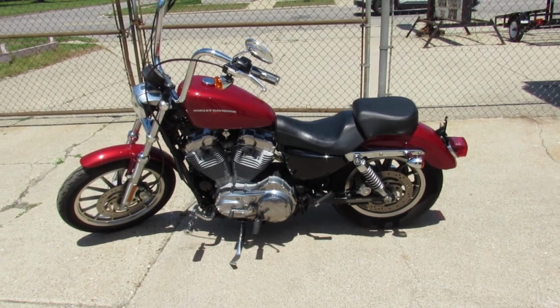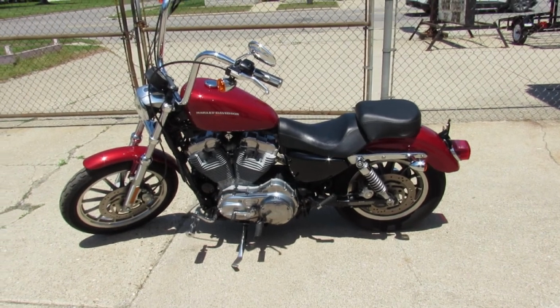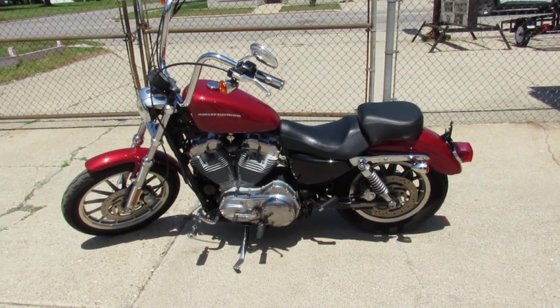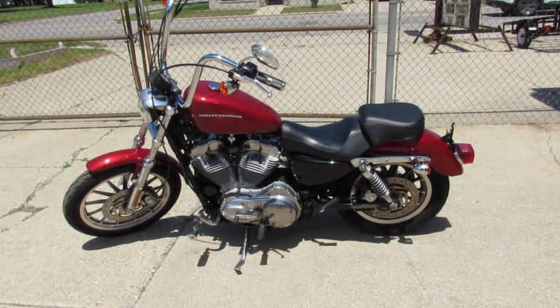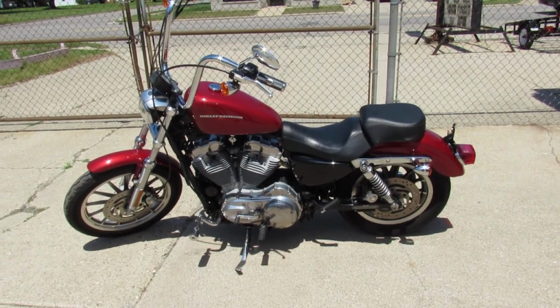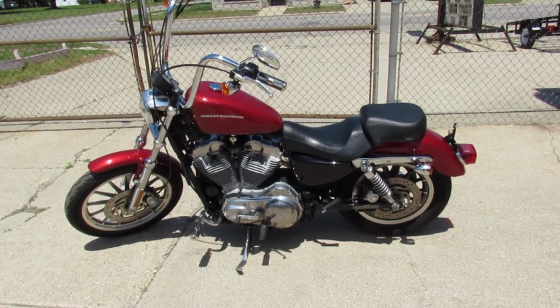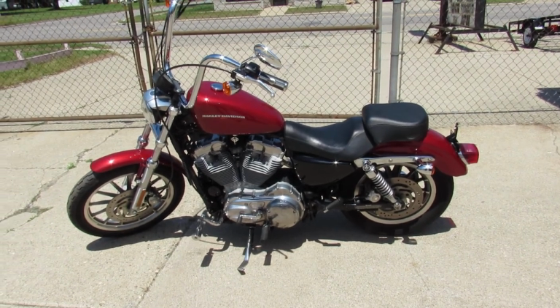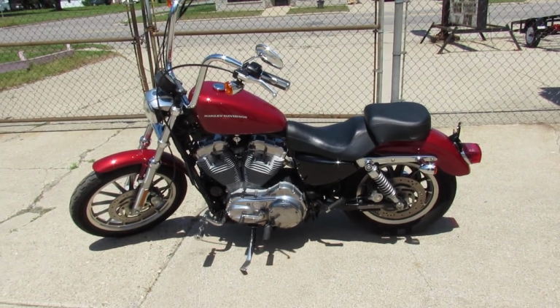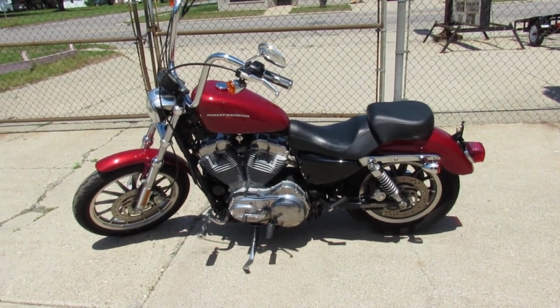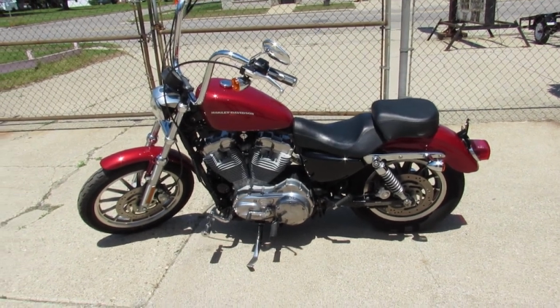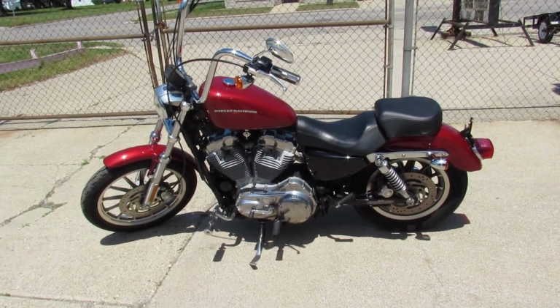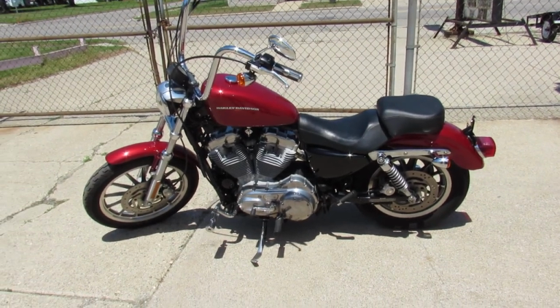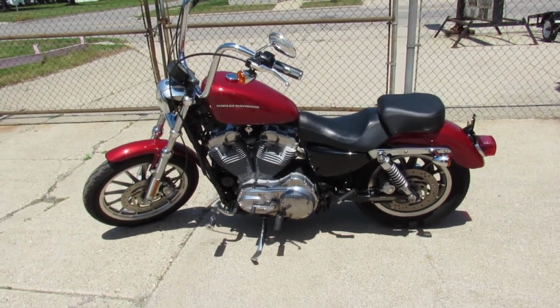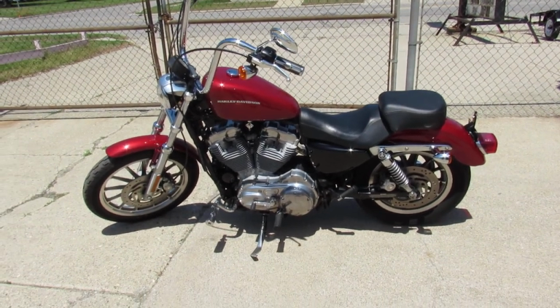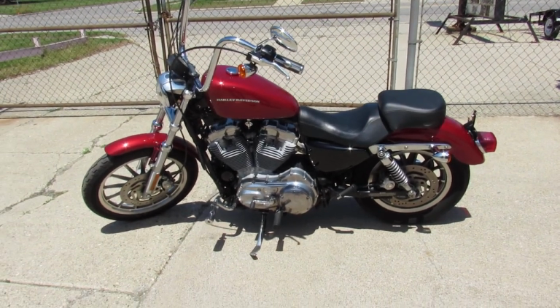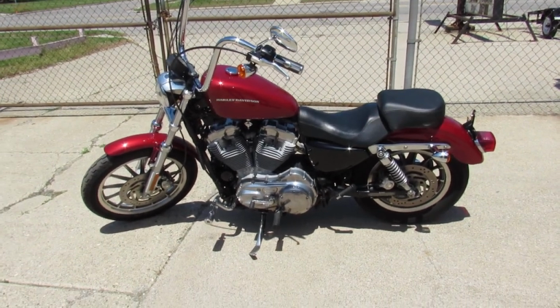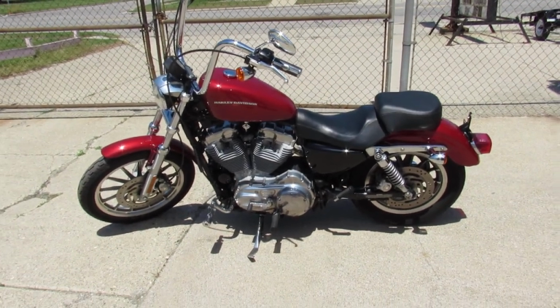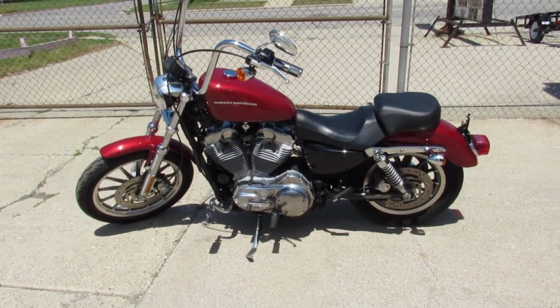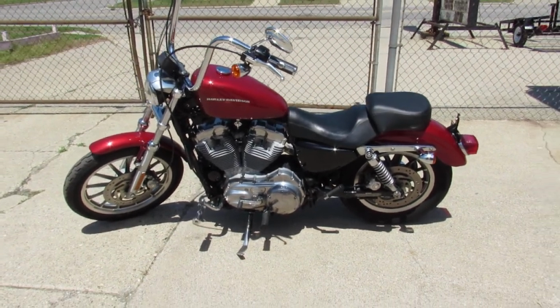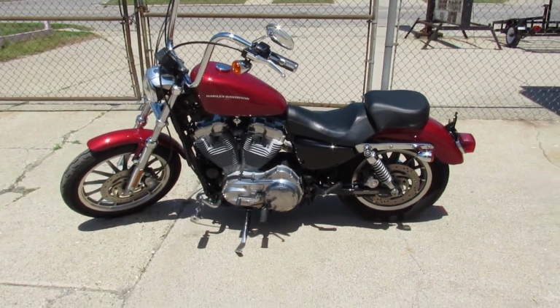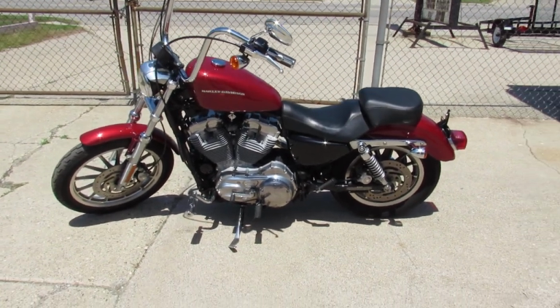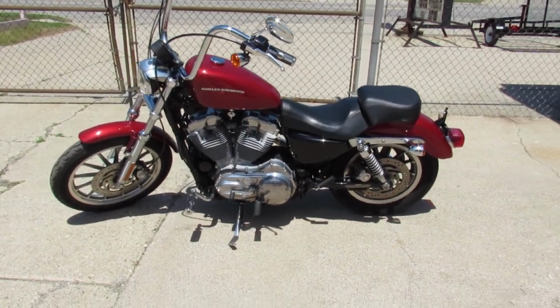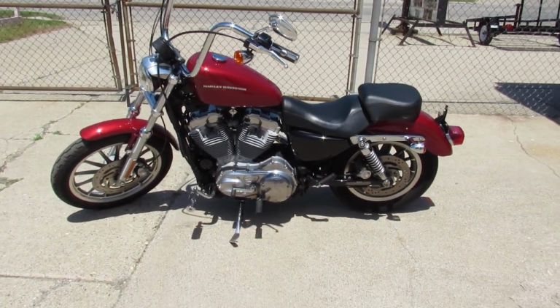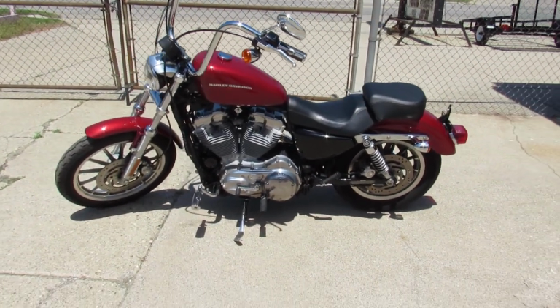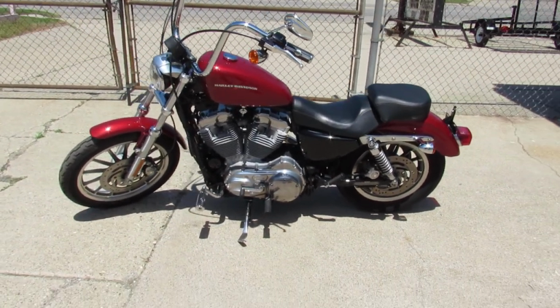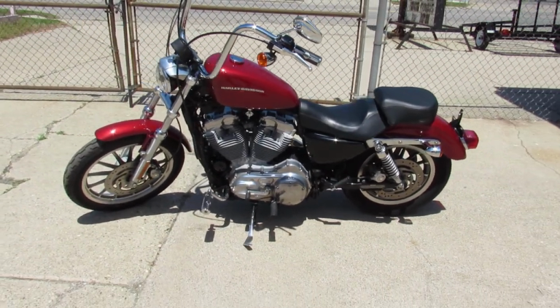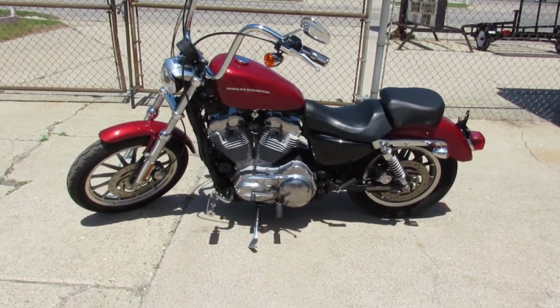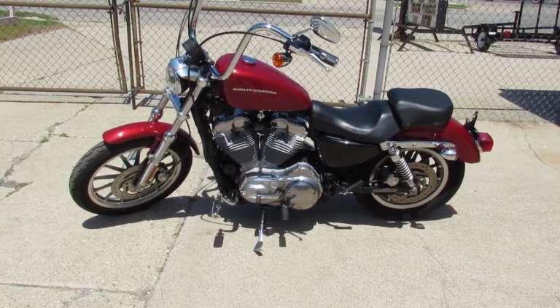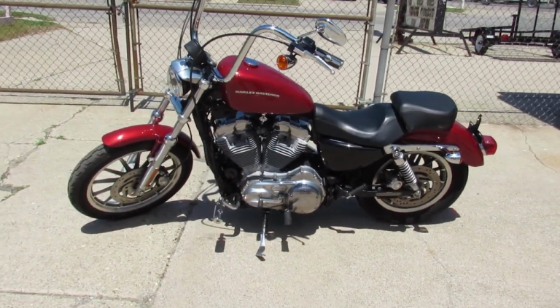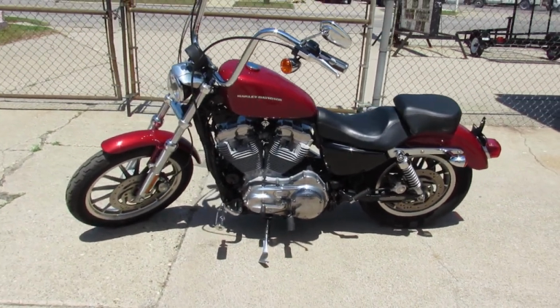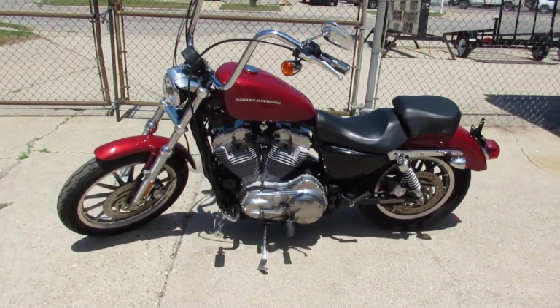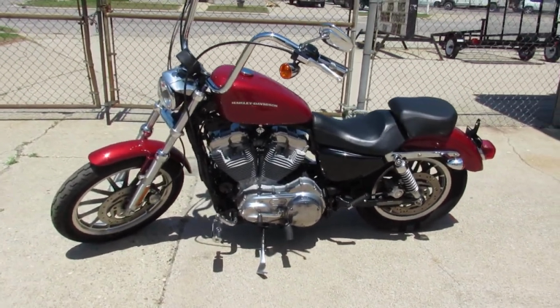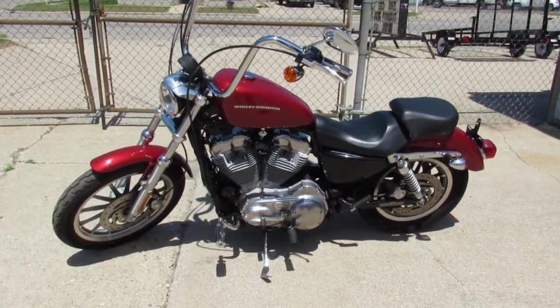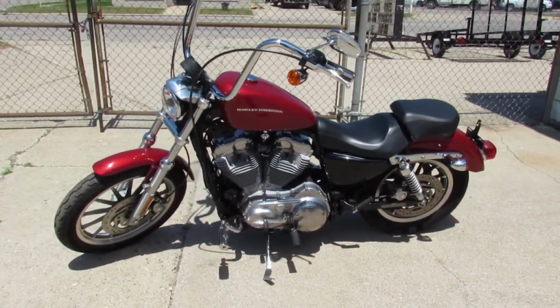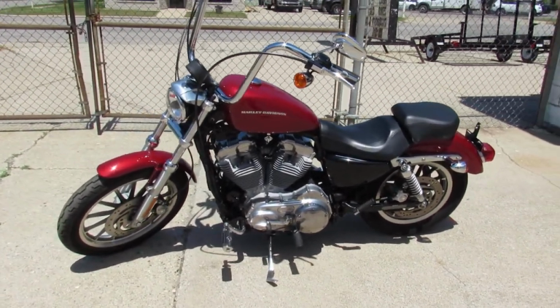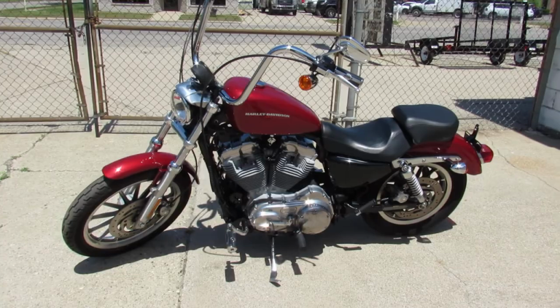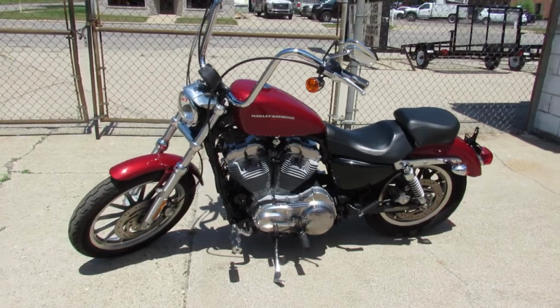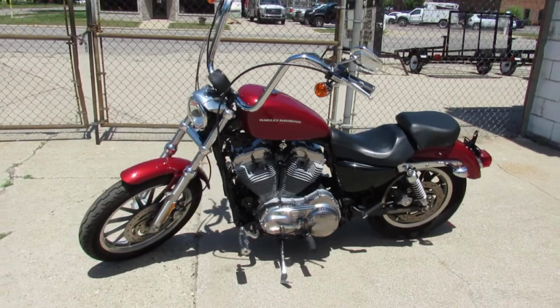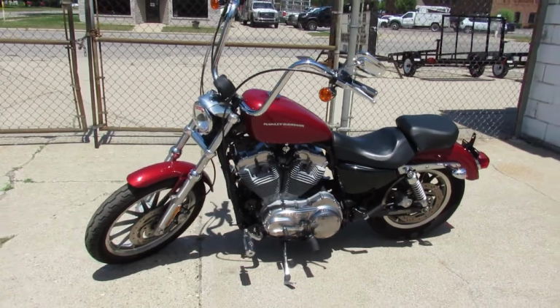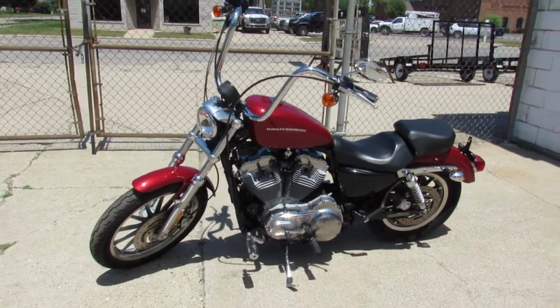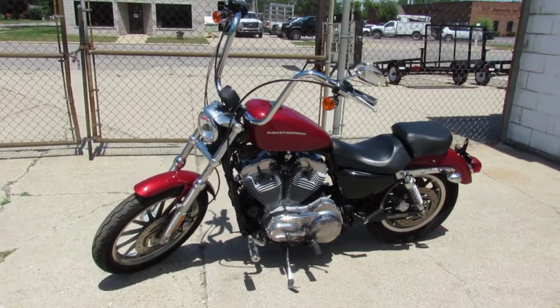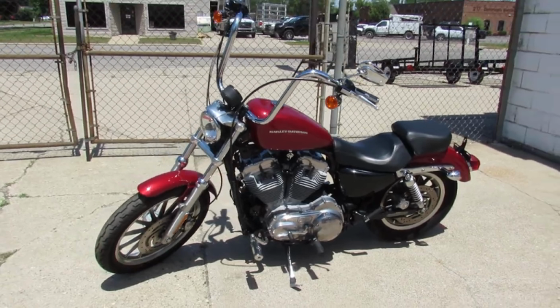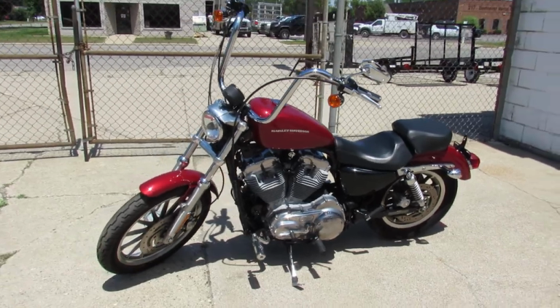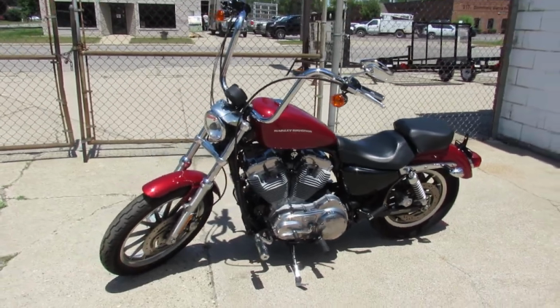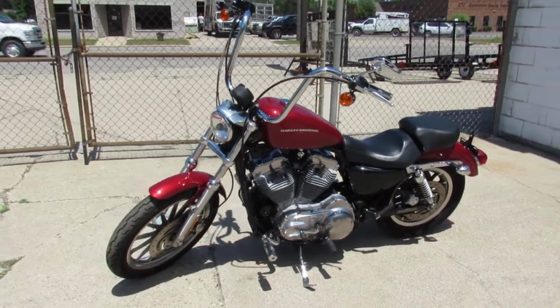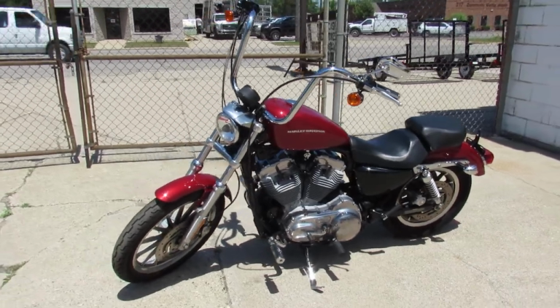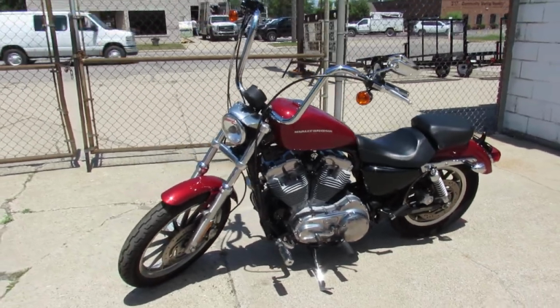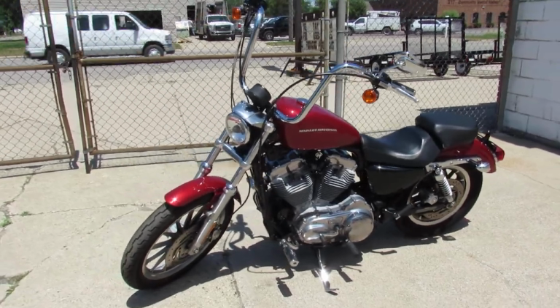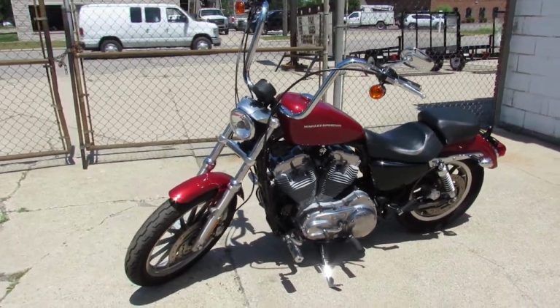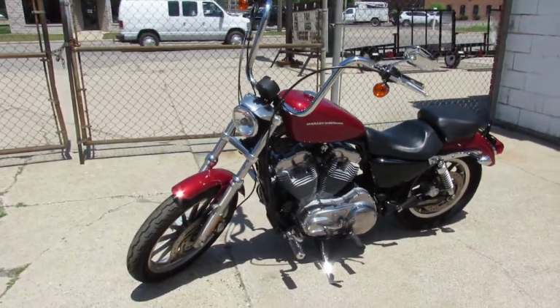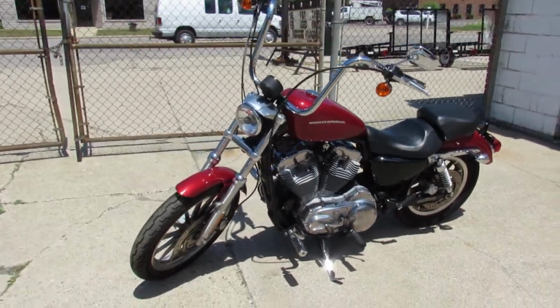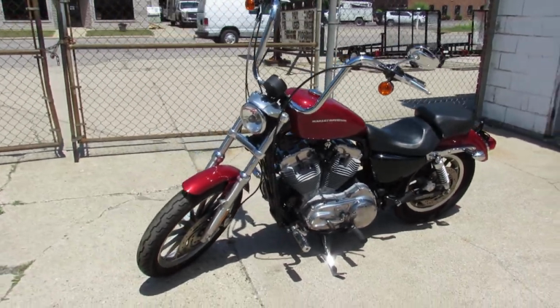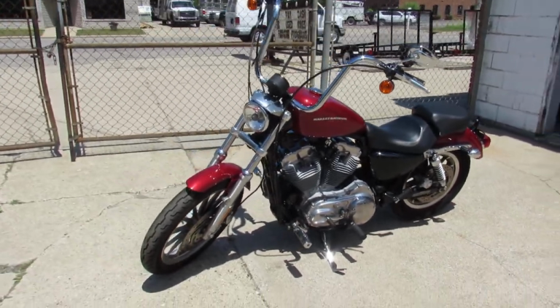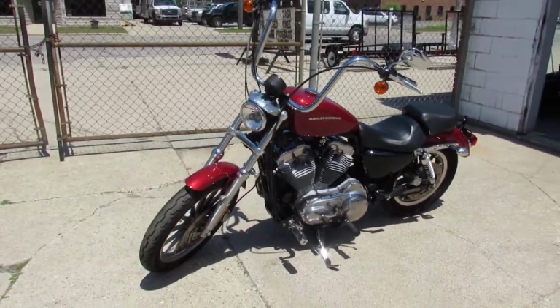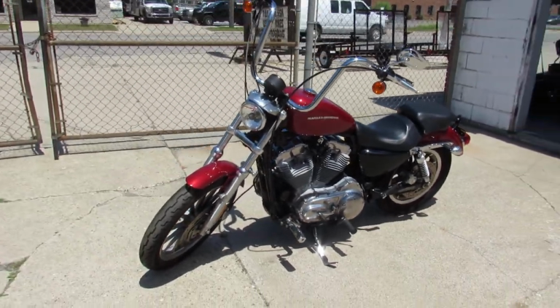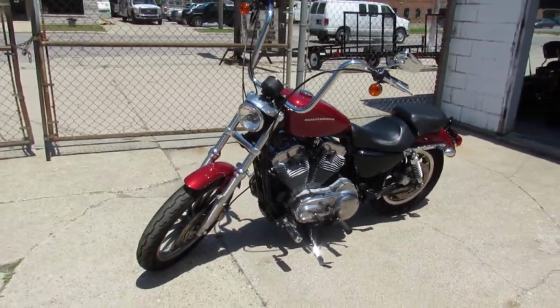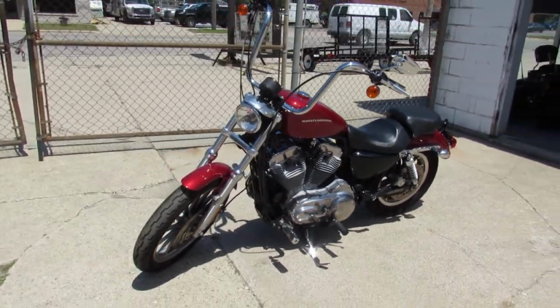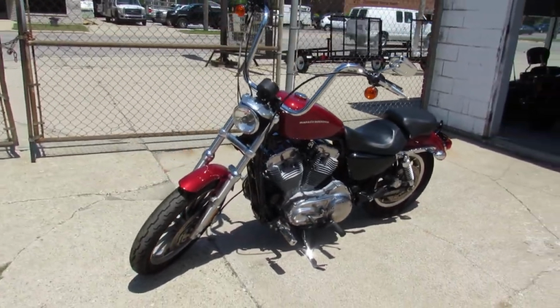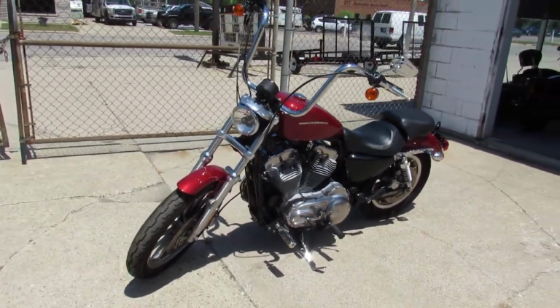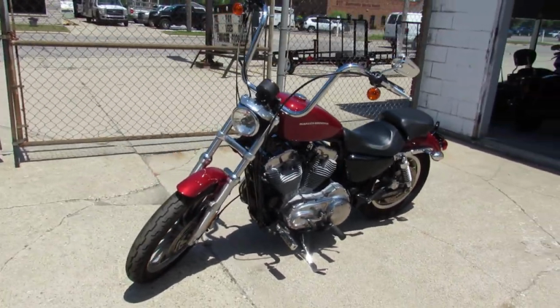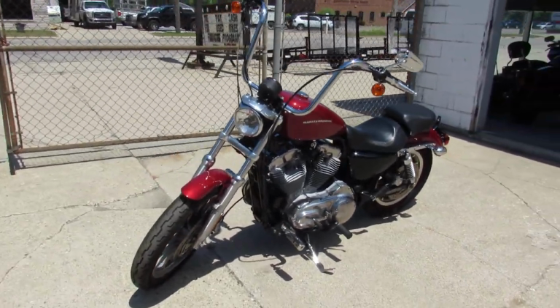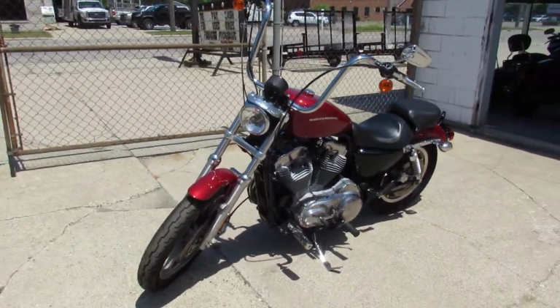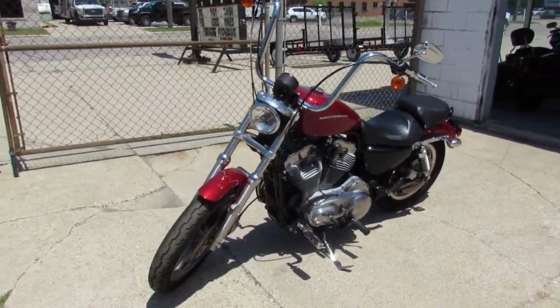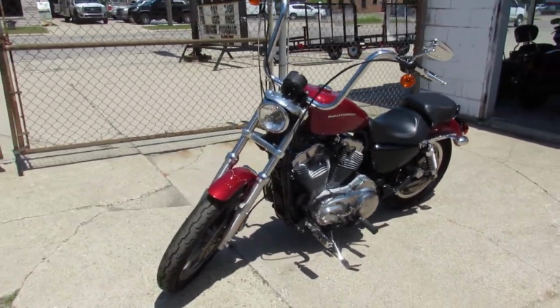Hey guys, ApprovalPowerSports.com here doing some videos on some bikes we just got in. Check this one out — 2006 Sportster 883 for sale.